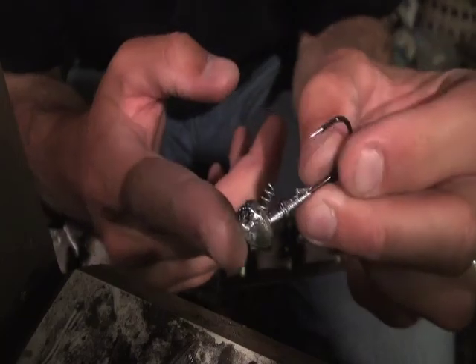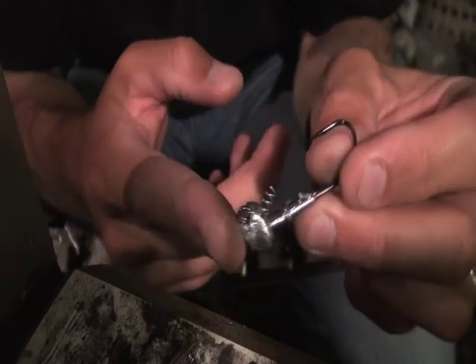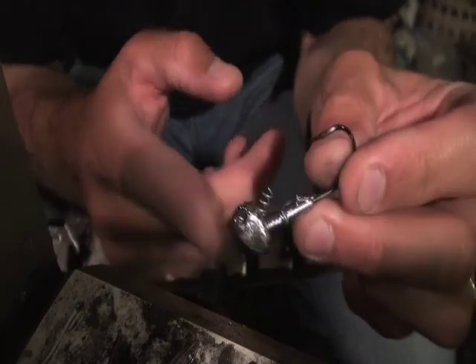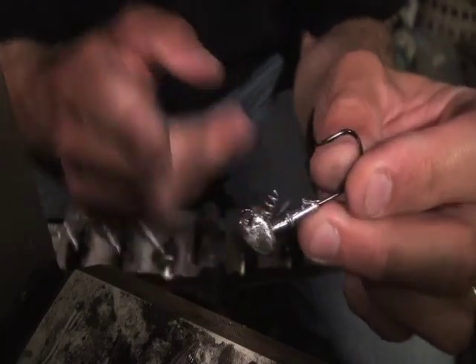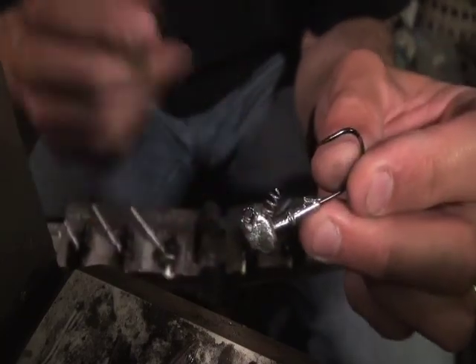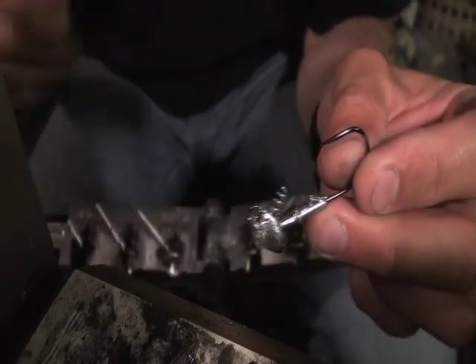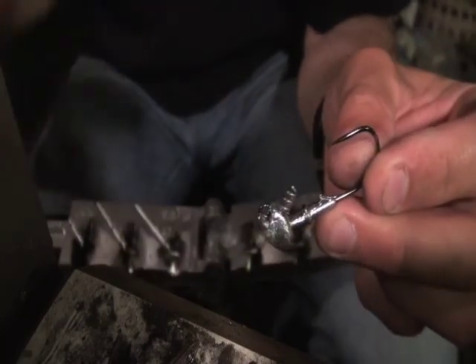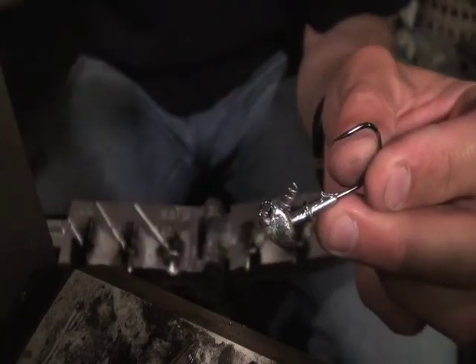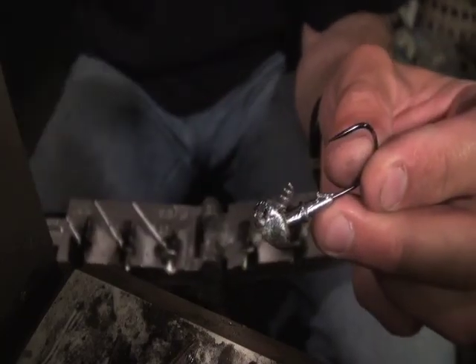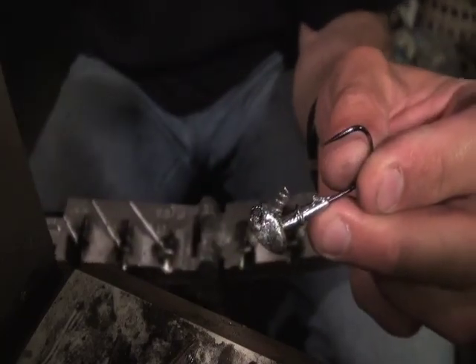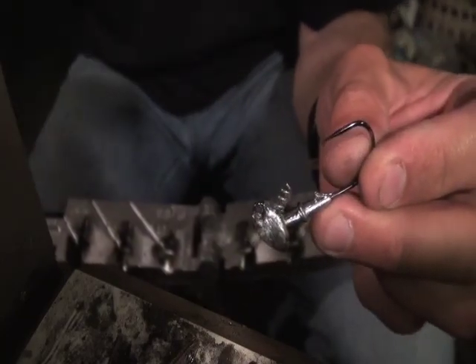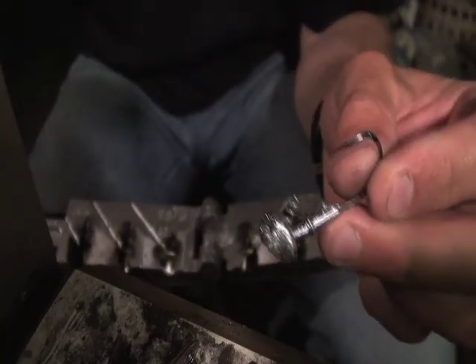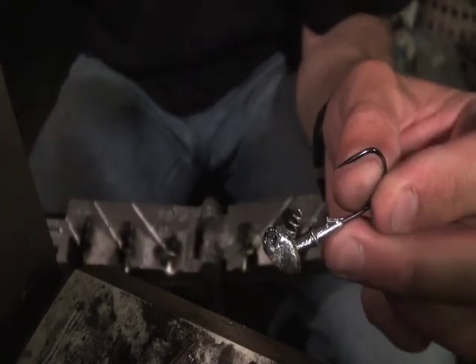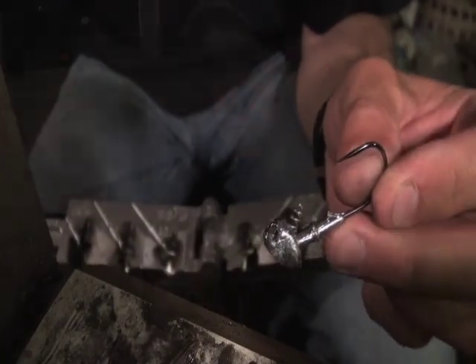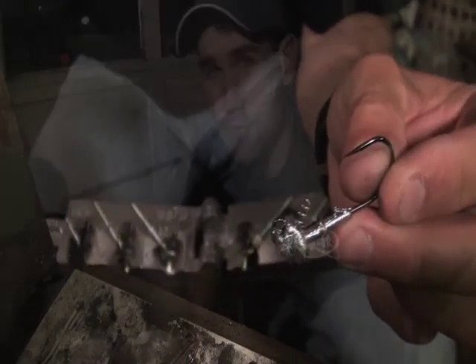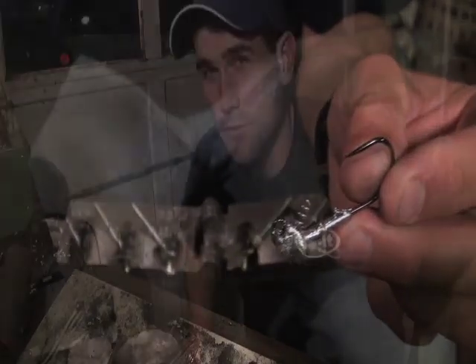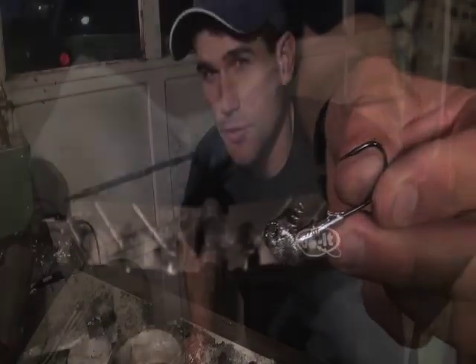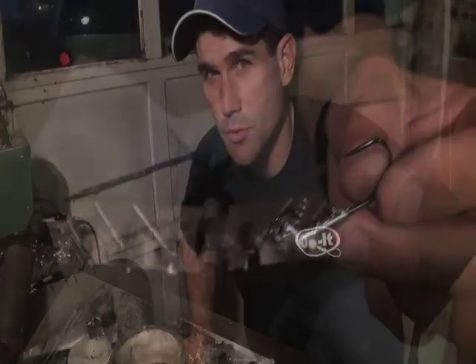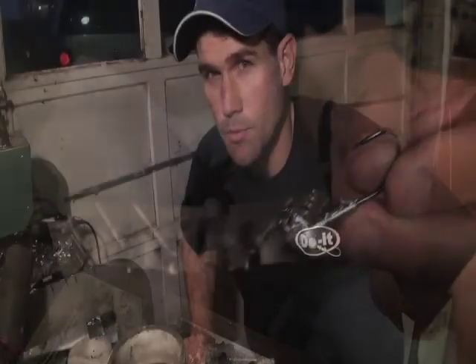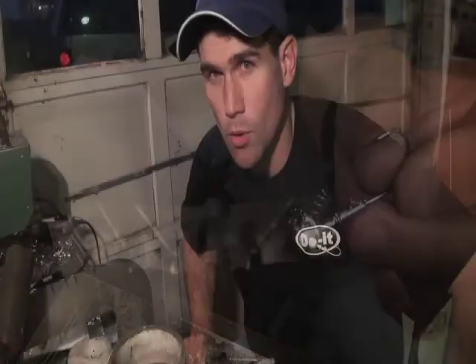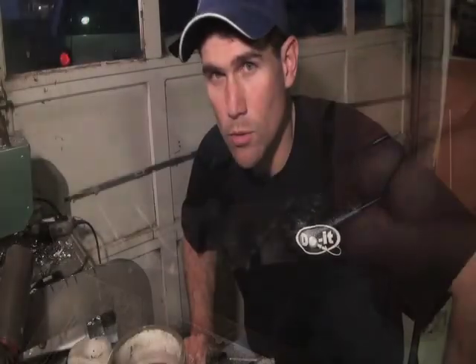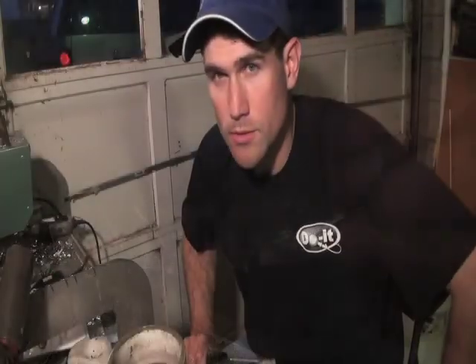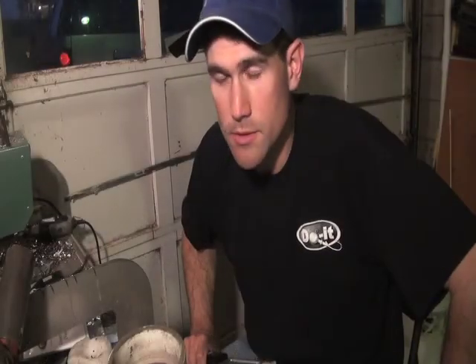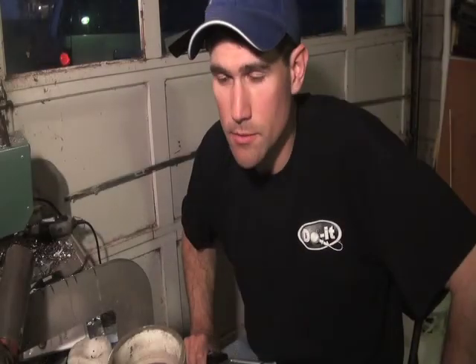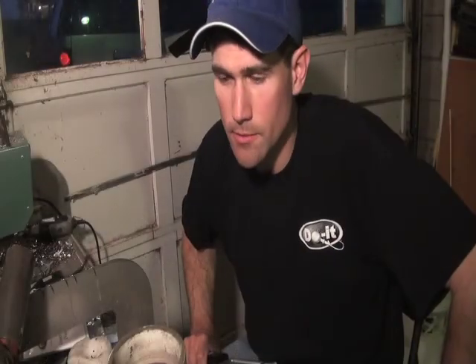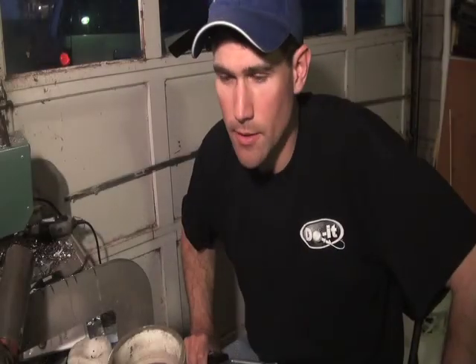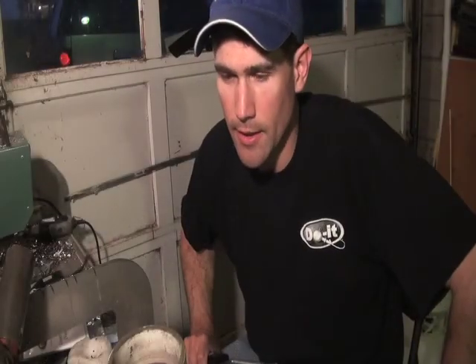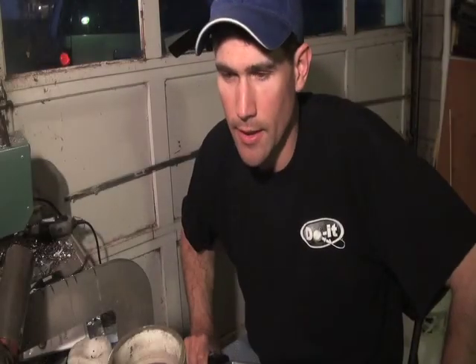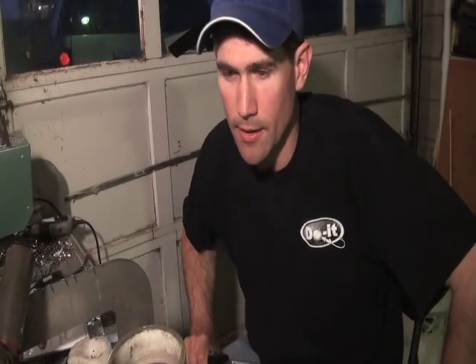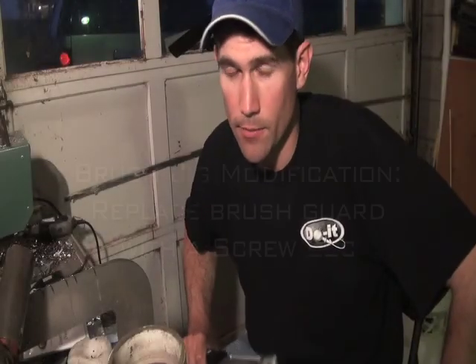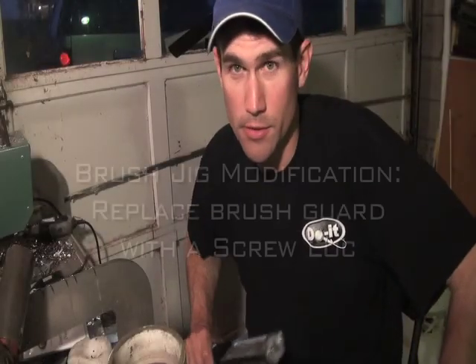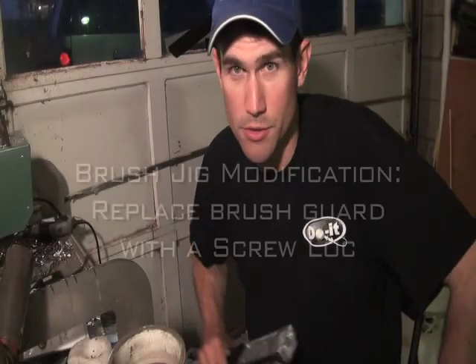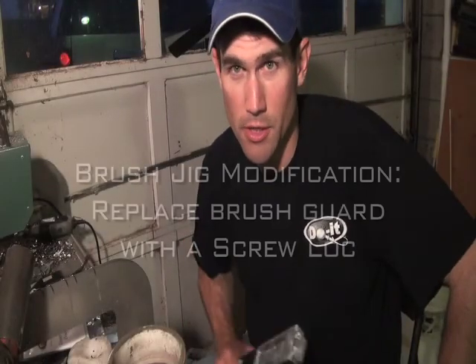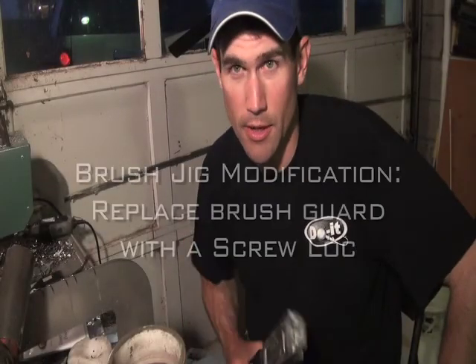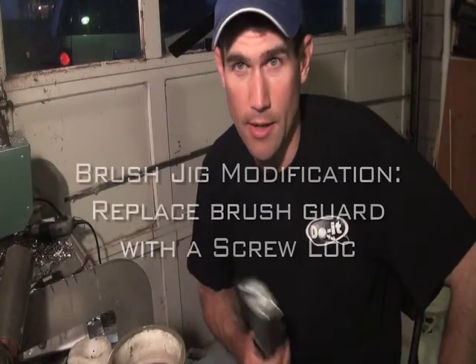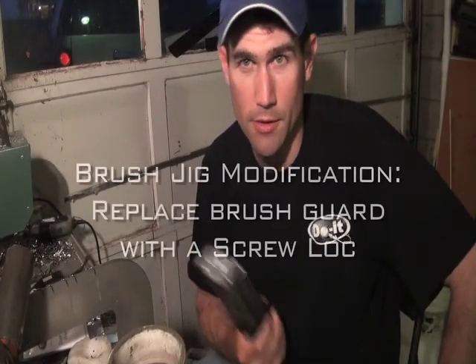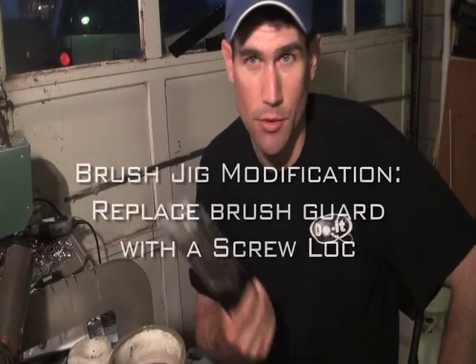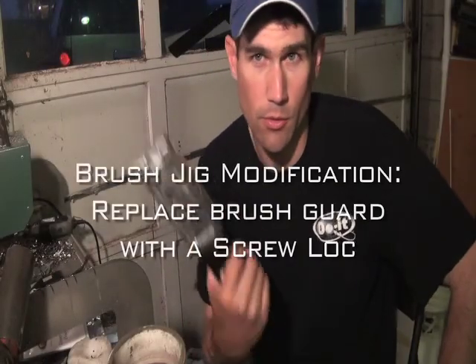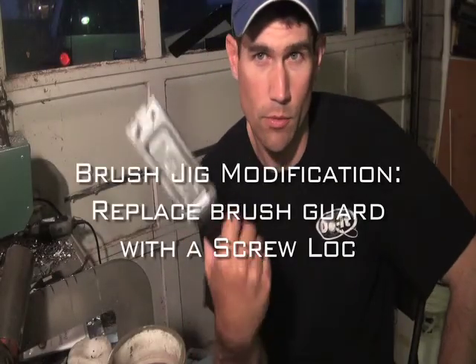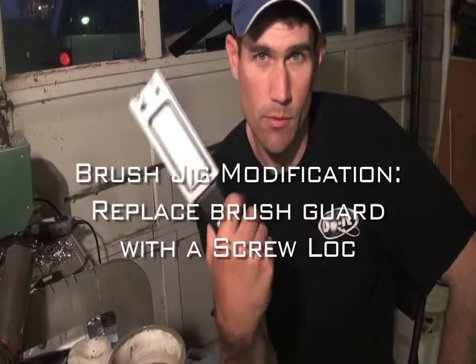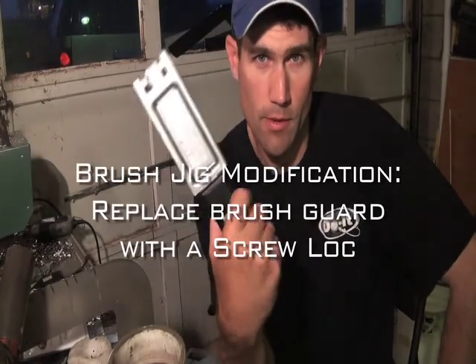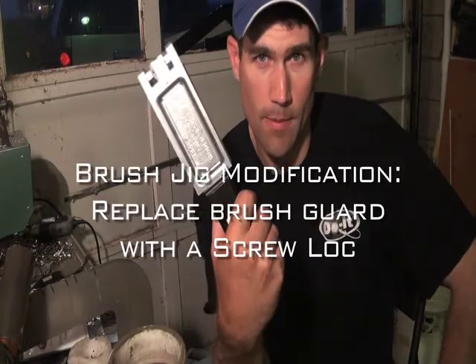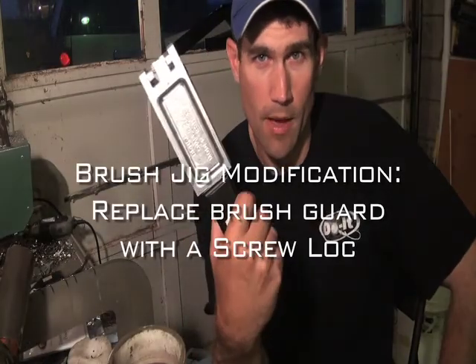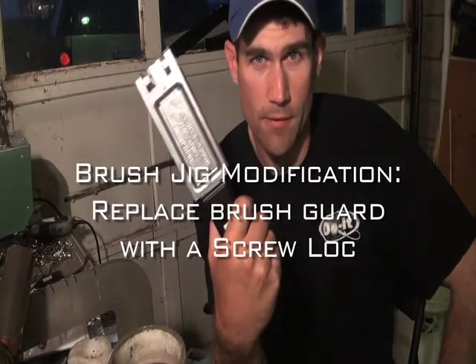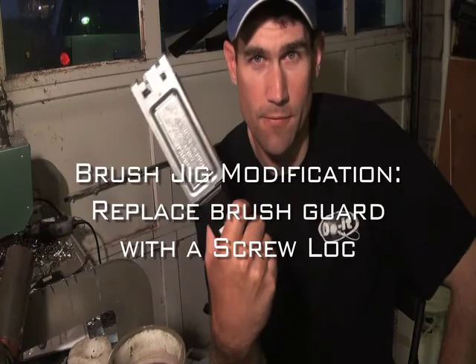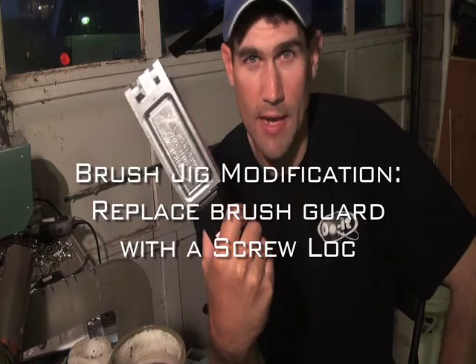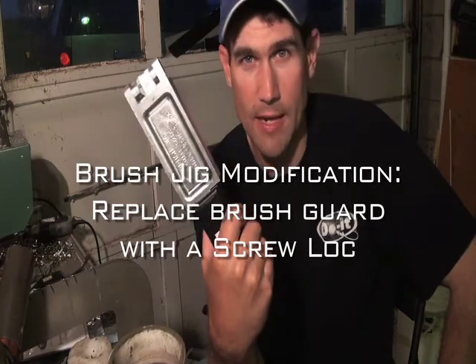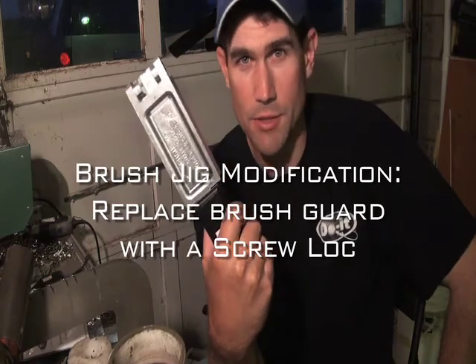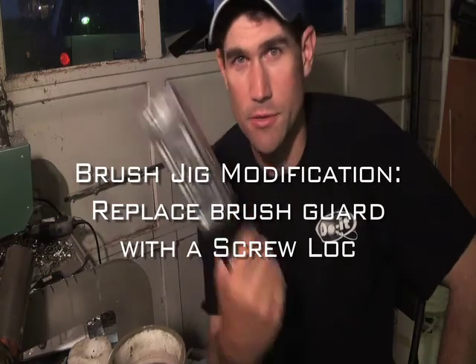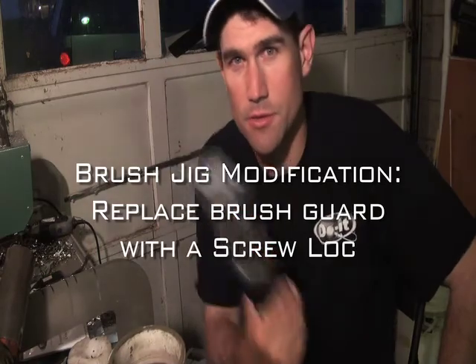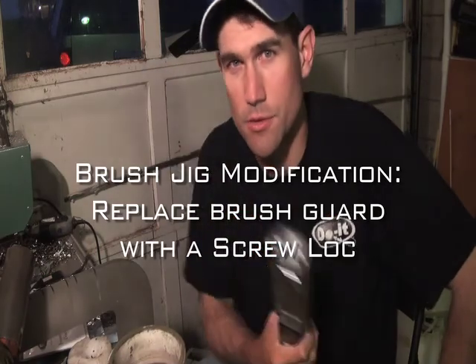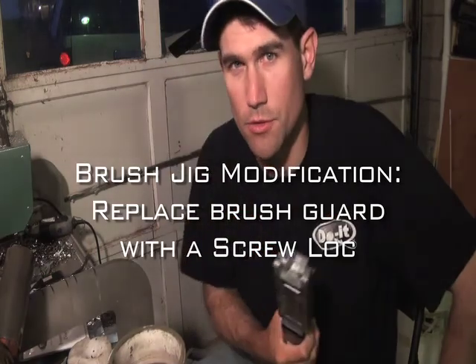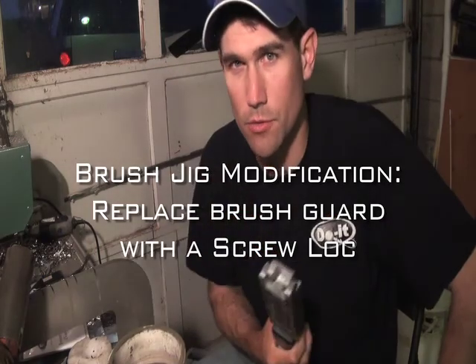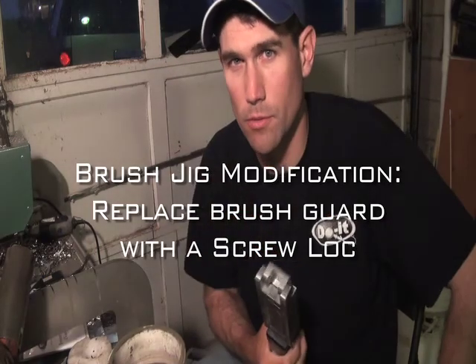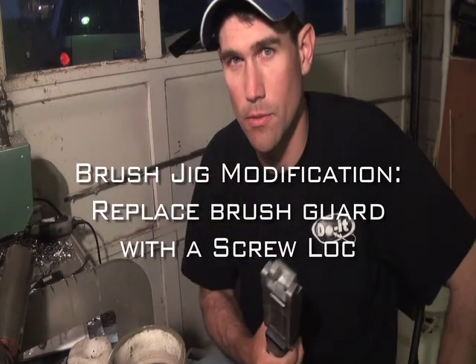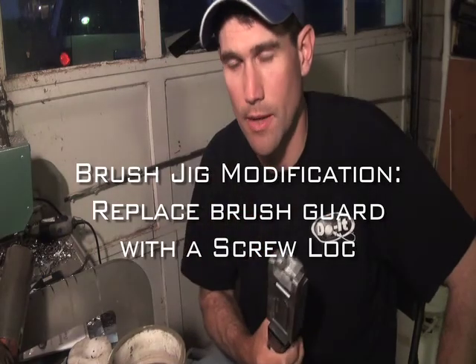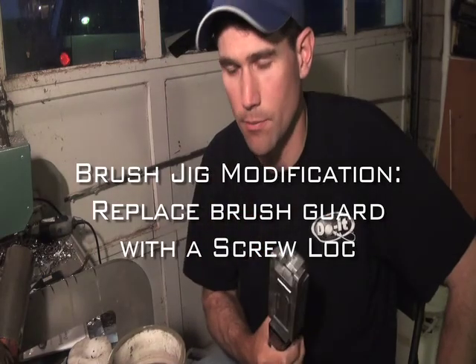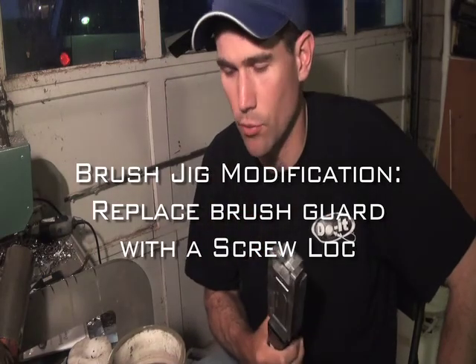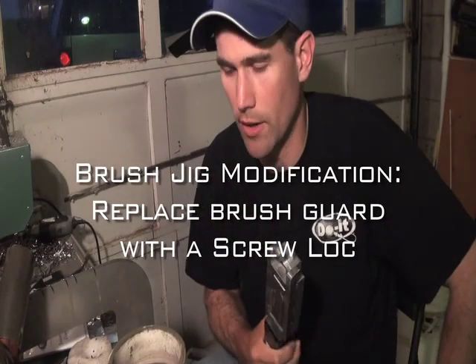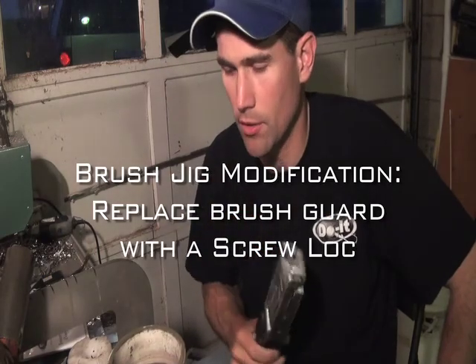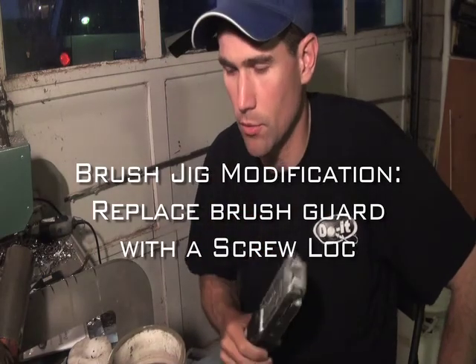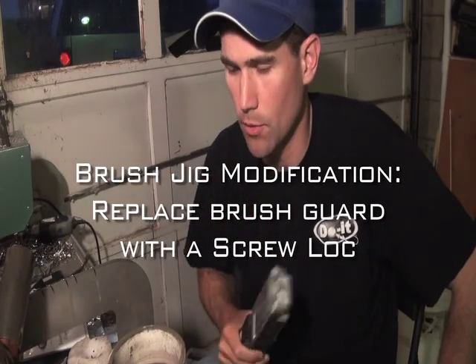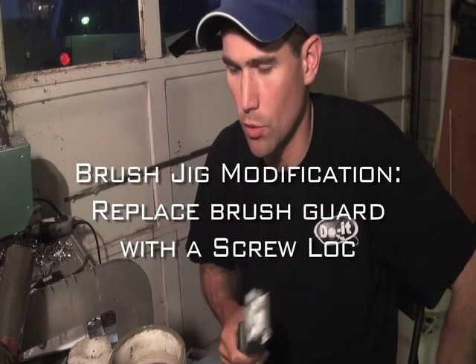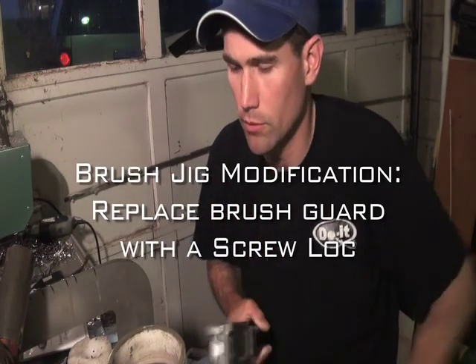Jeff Little here, a pro staffer for Do It Molds, and I'm going to show you how to do a modification to a brand new mold.